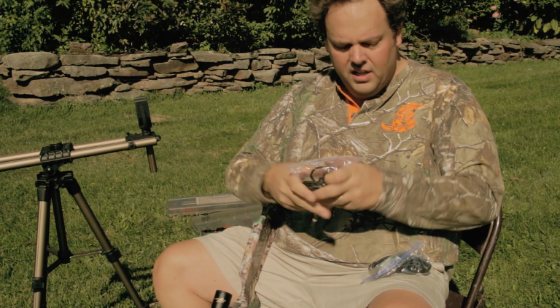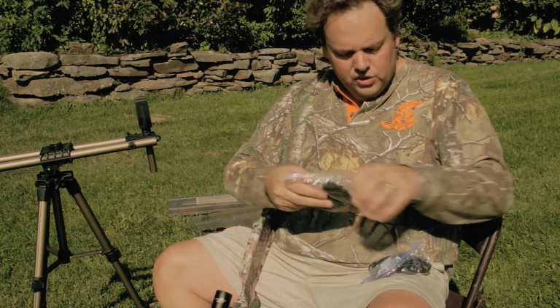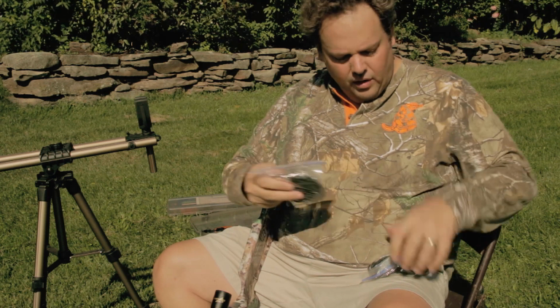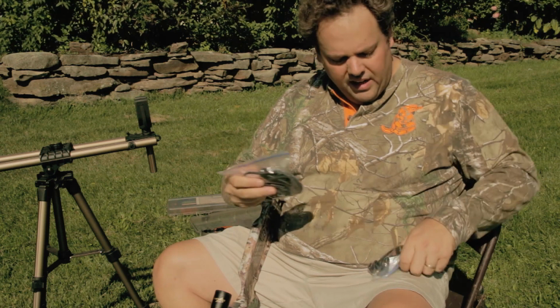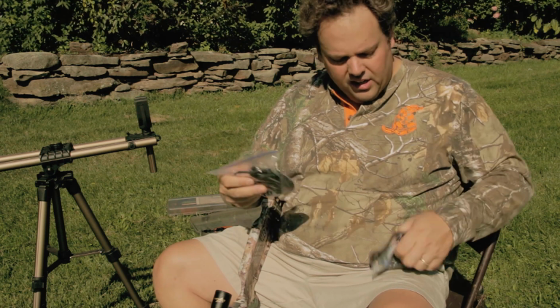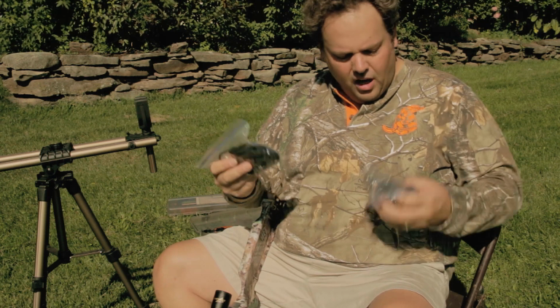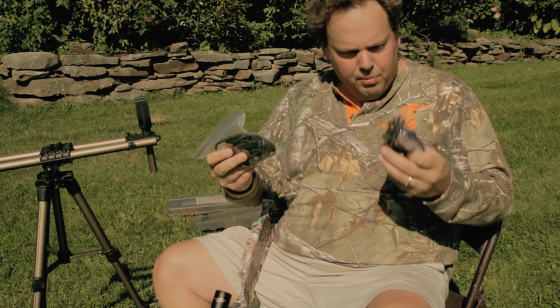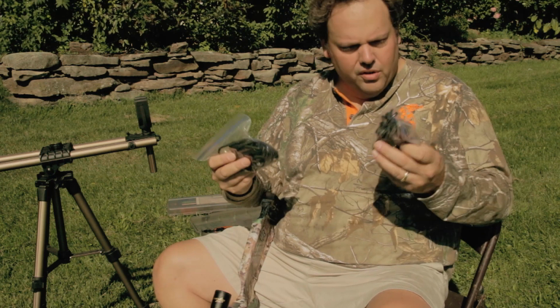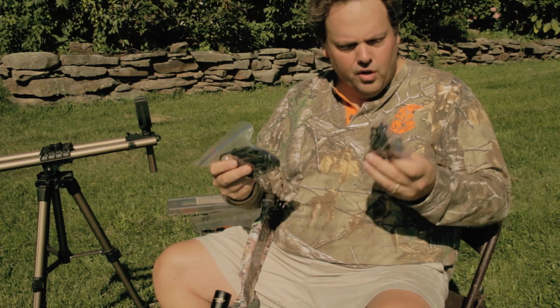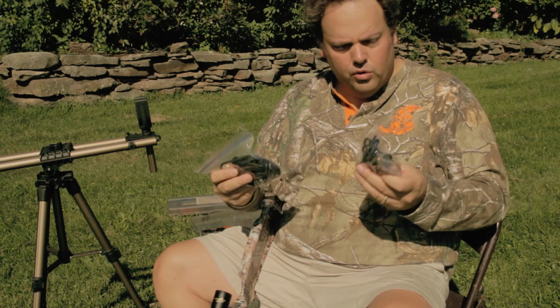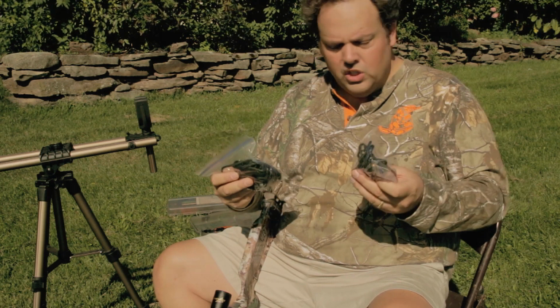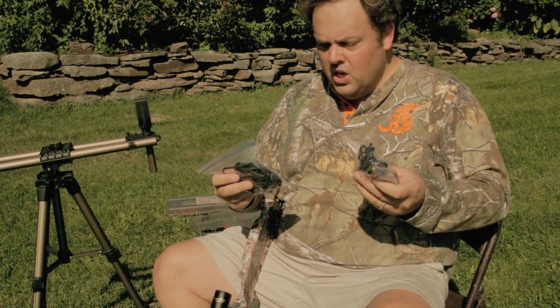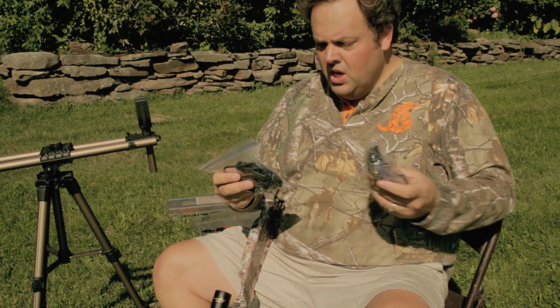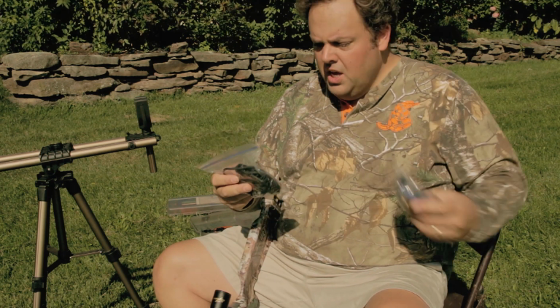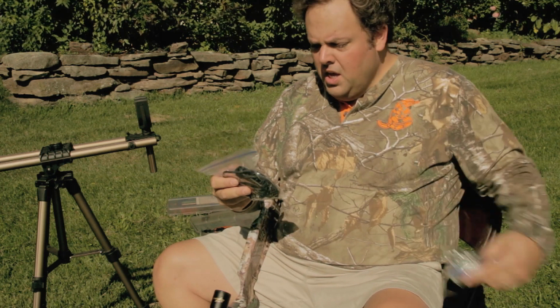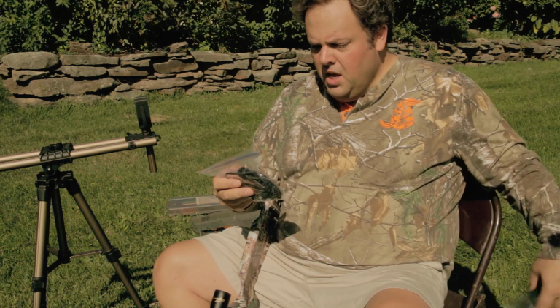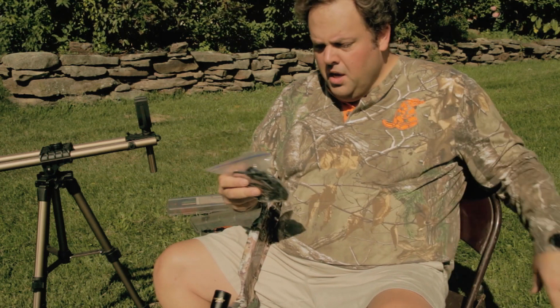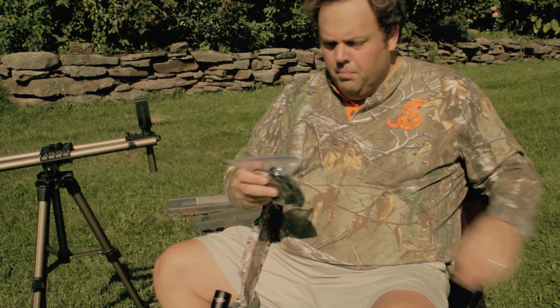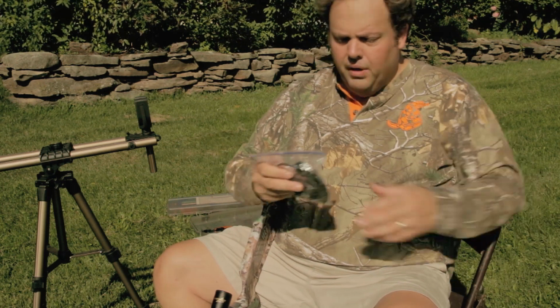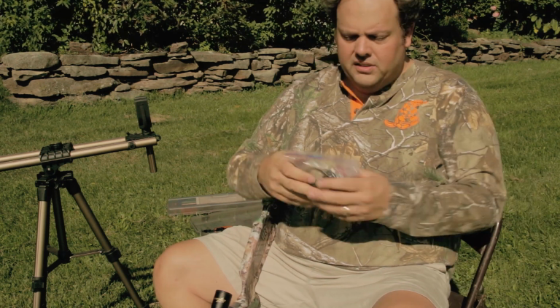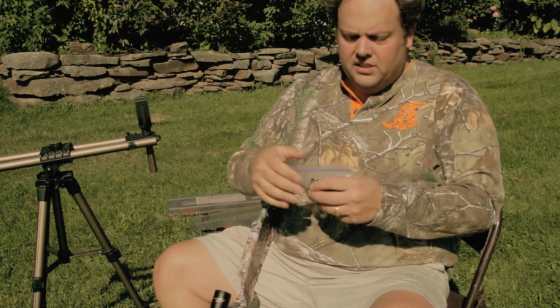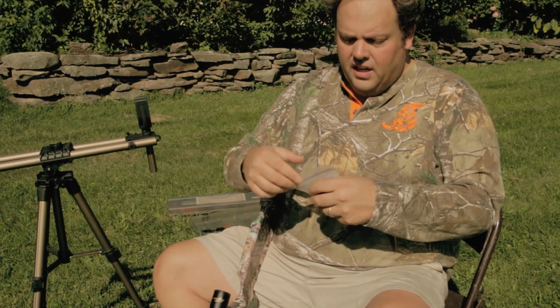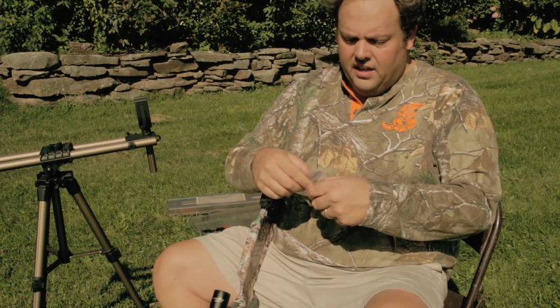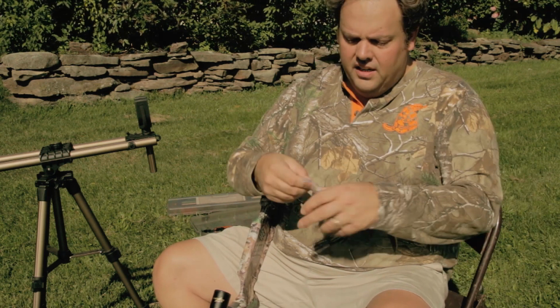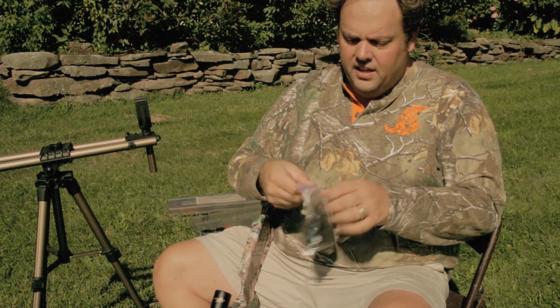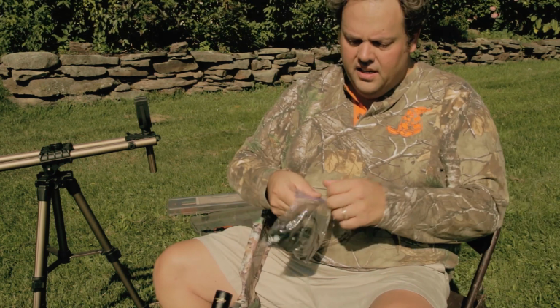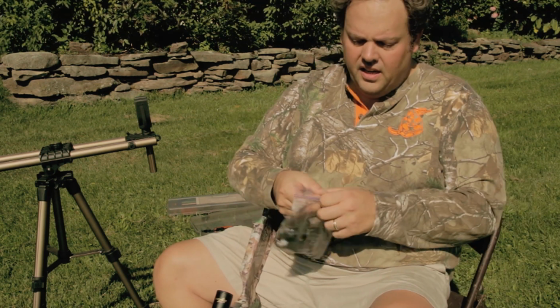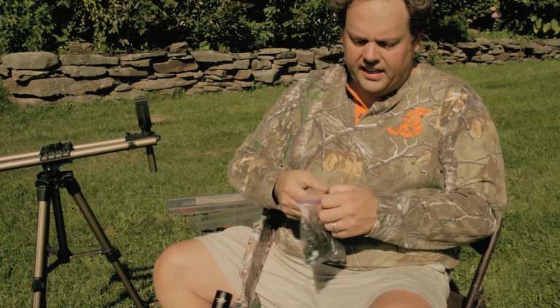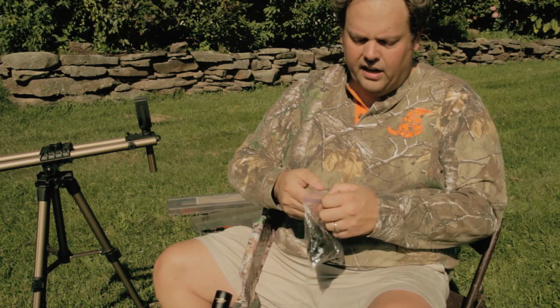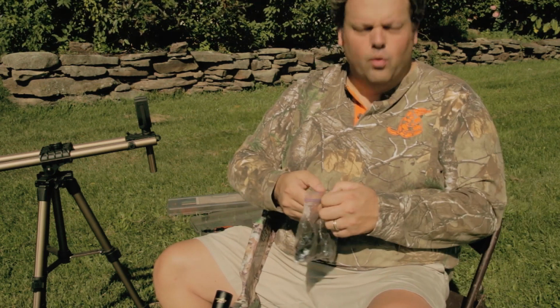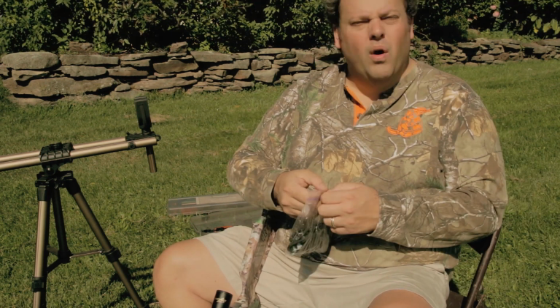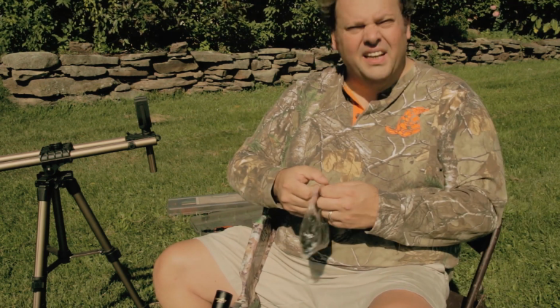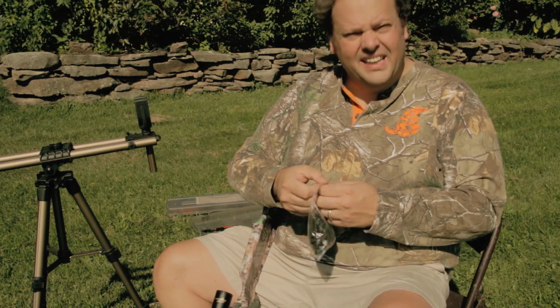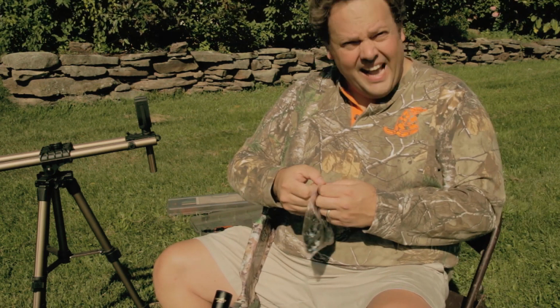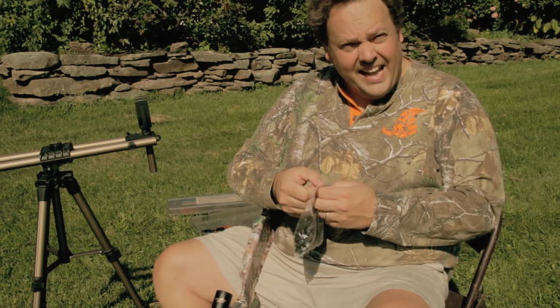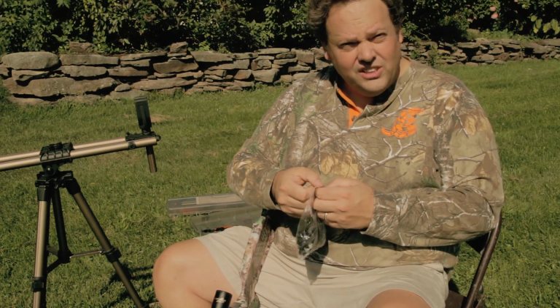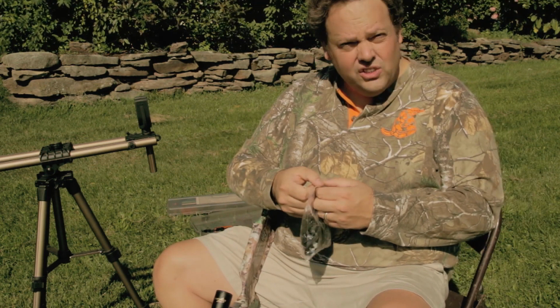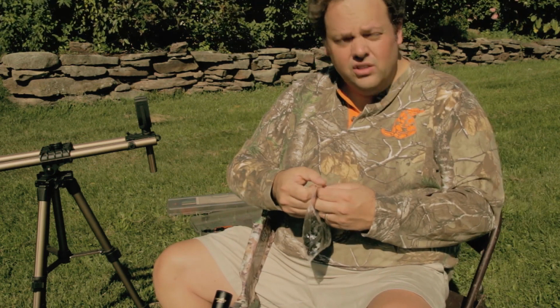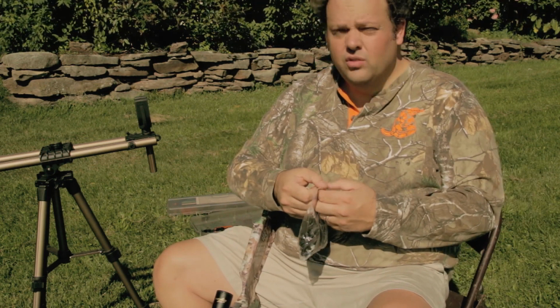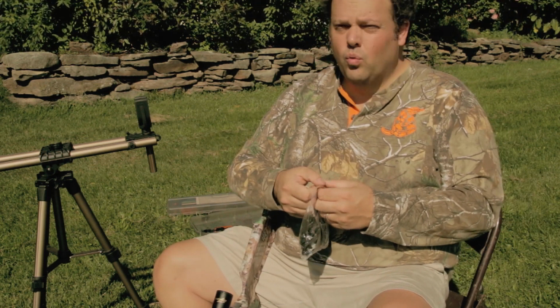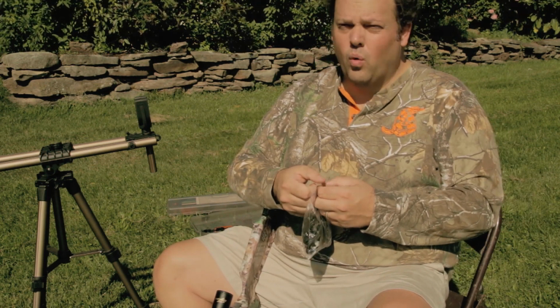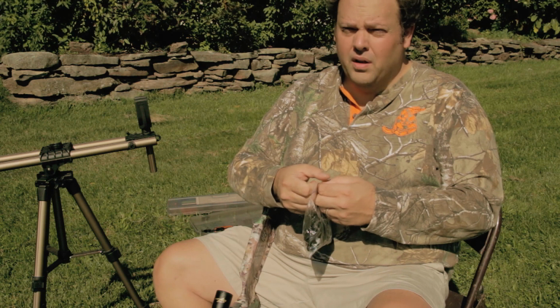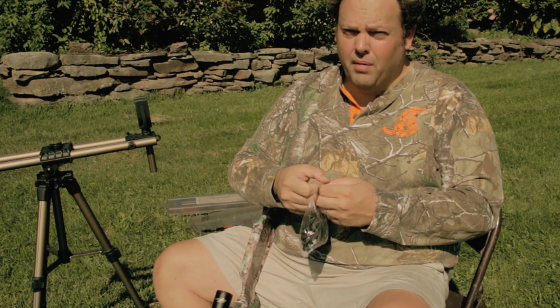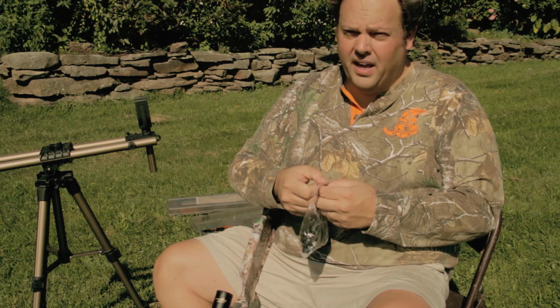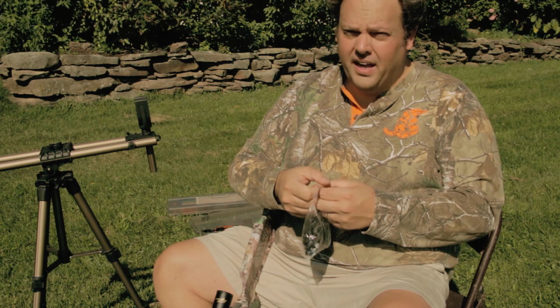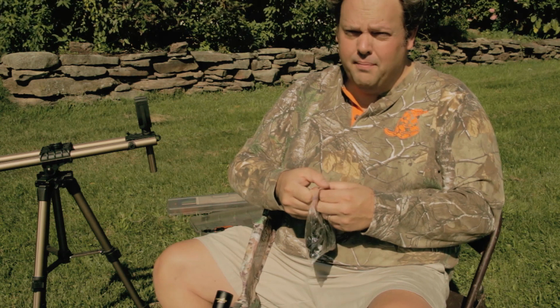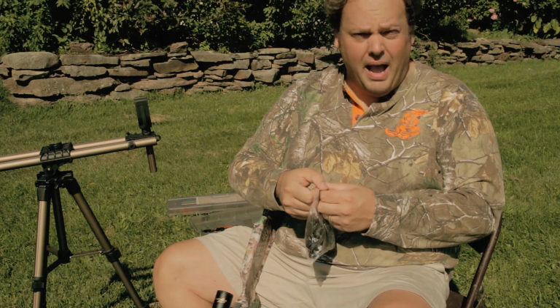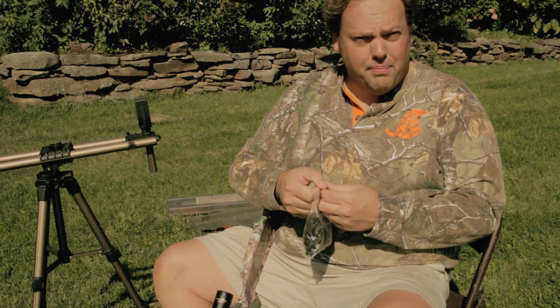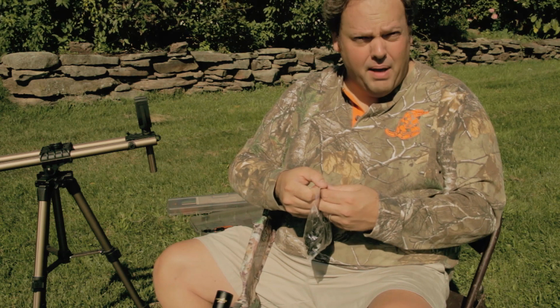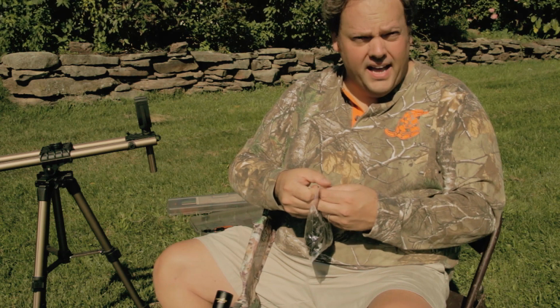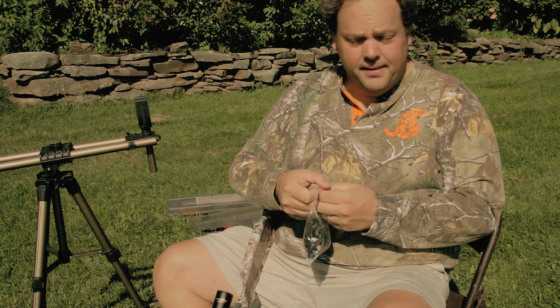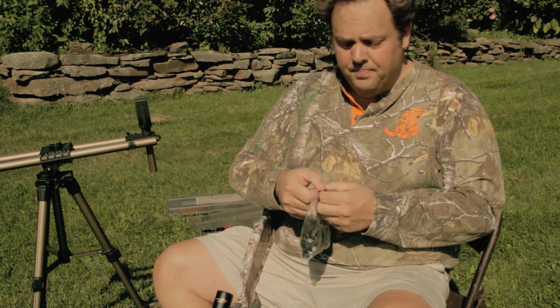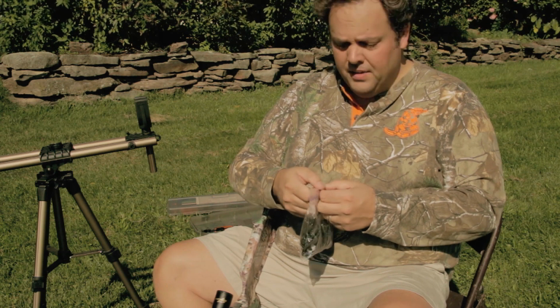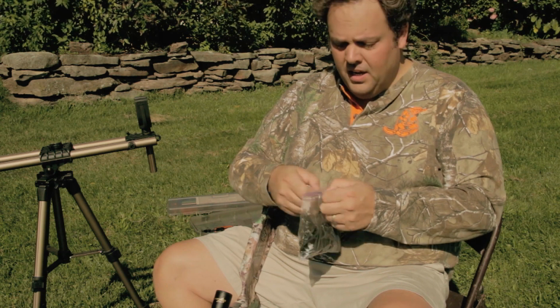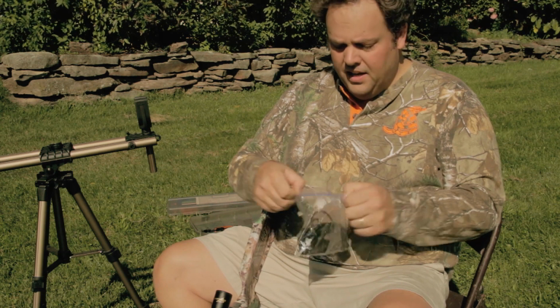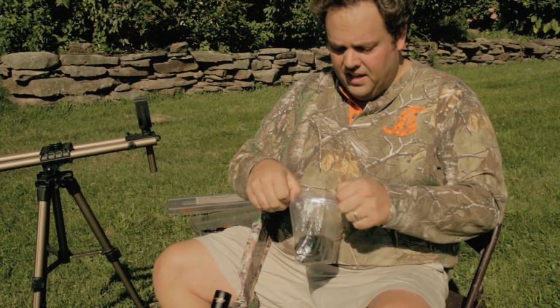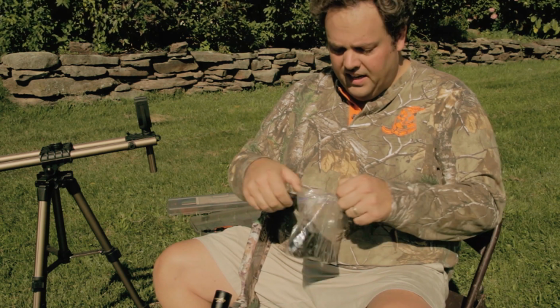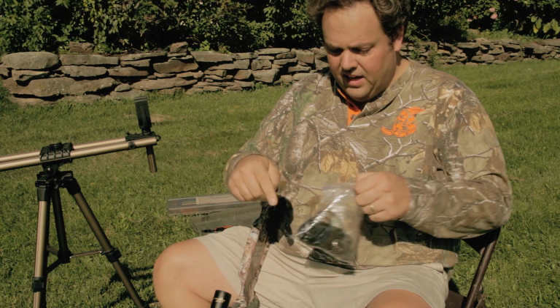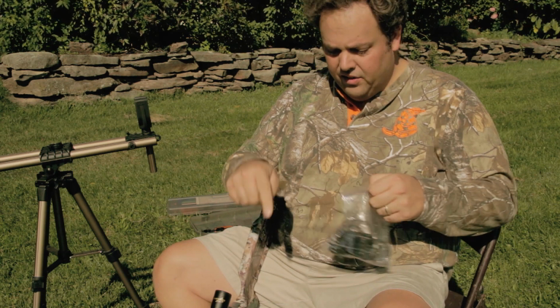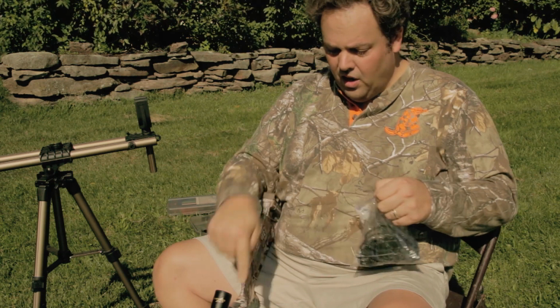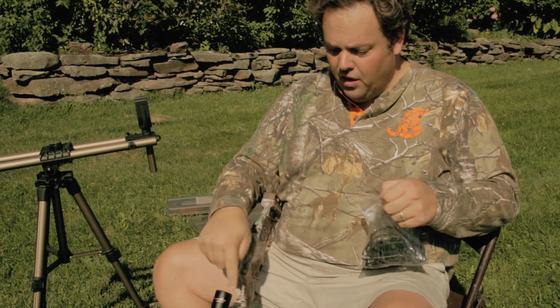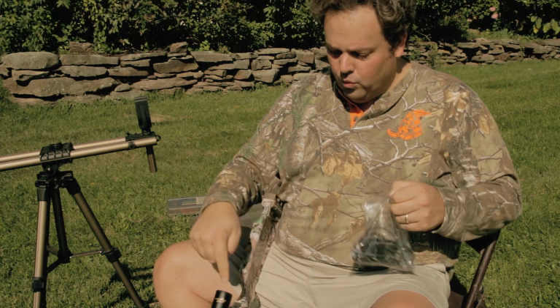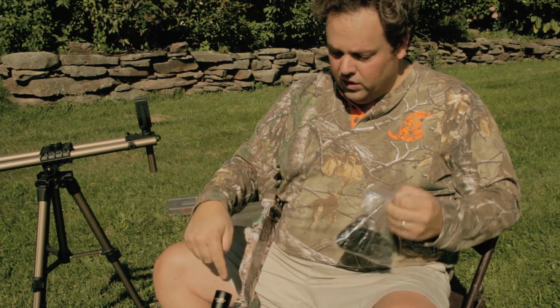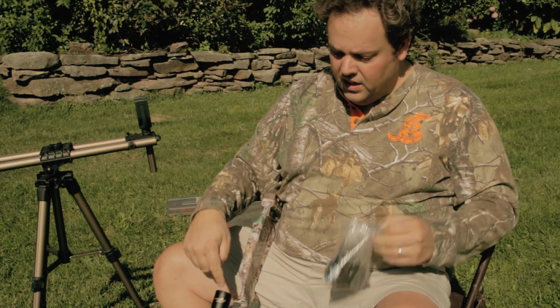So I've got a couple of those, but I carry one in the case, one in my backpack, and then I carry the other one.